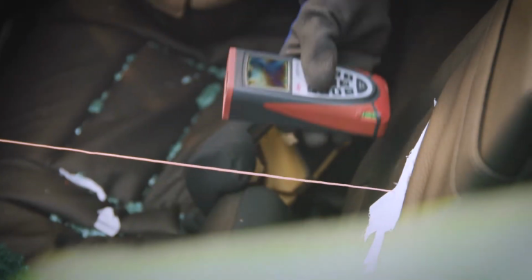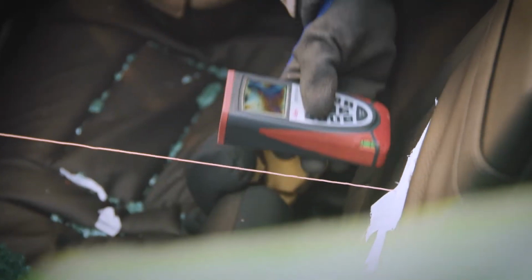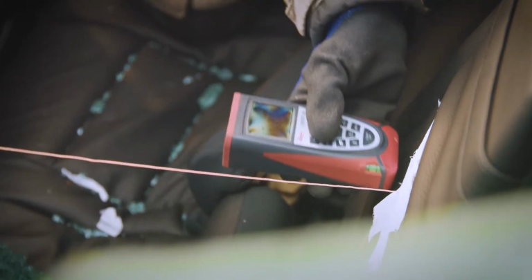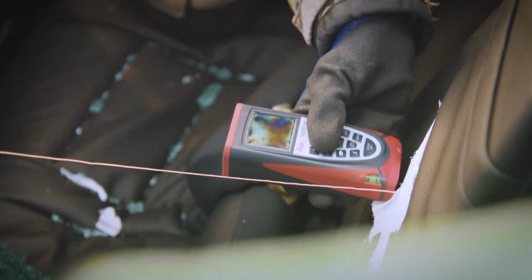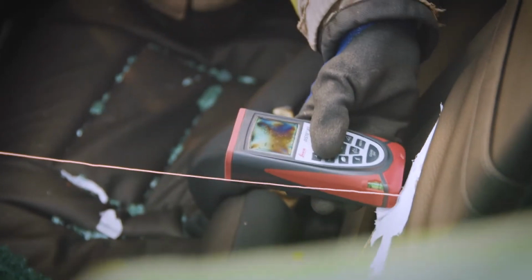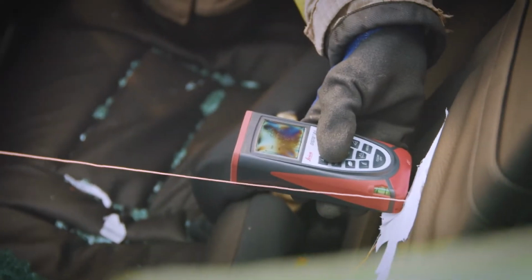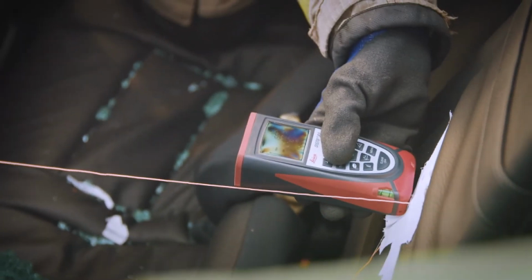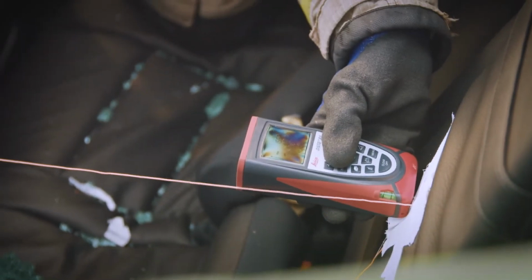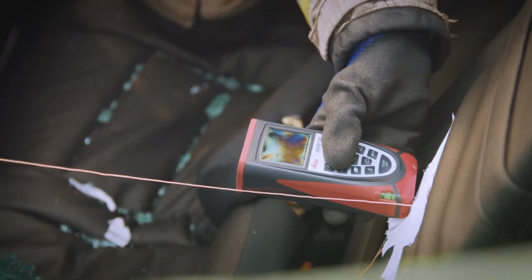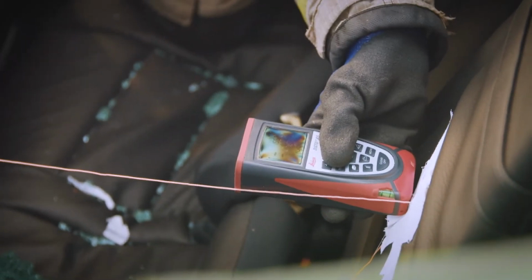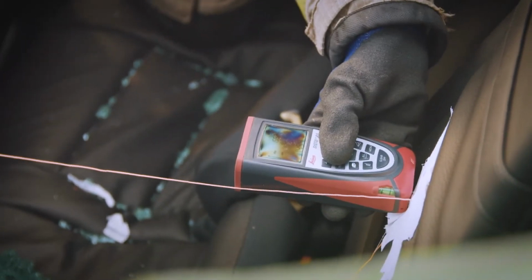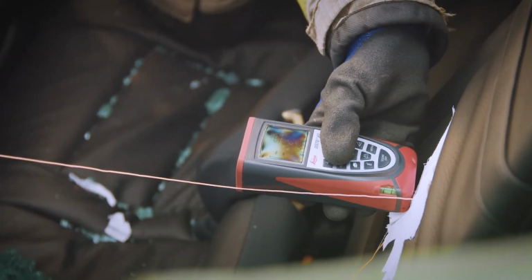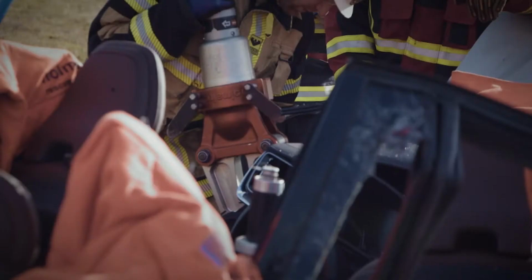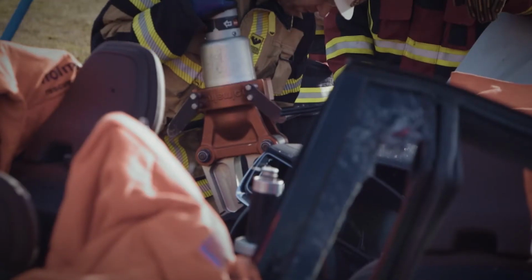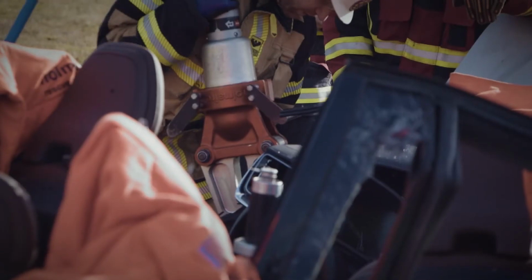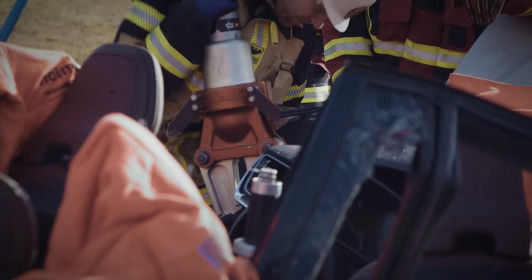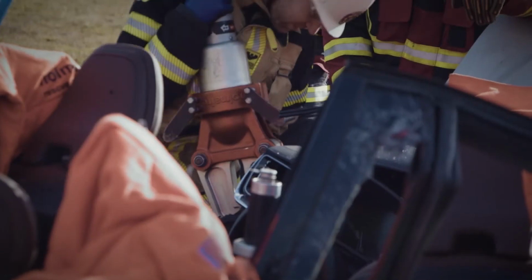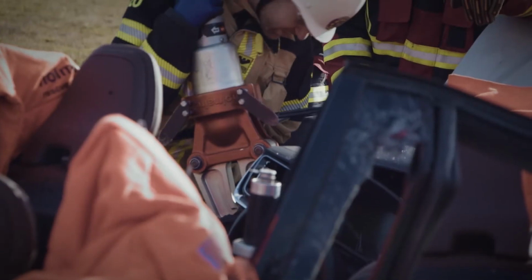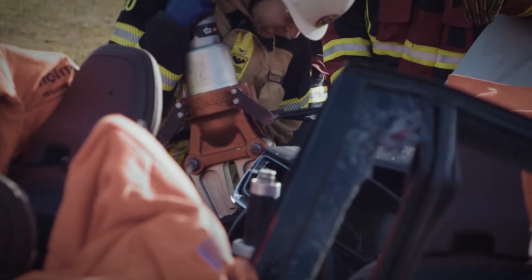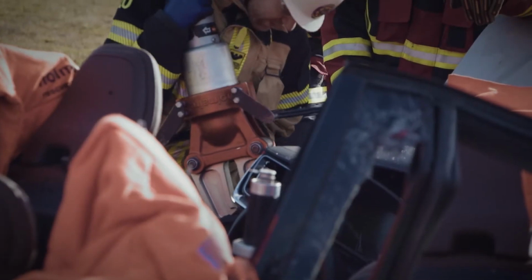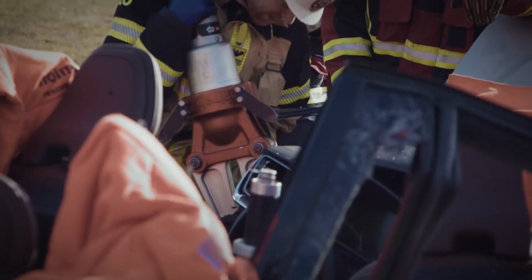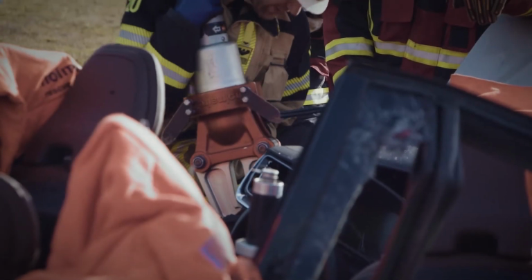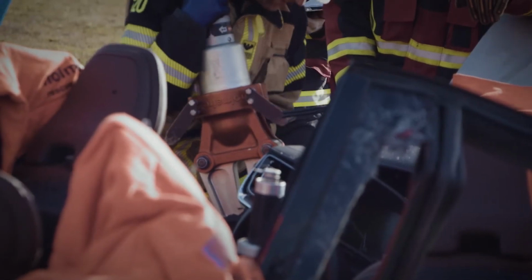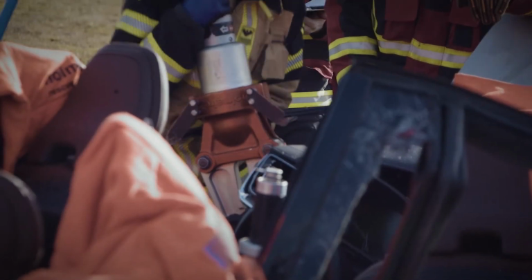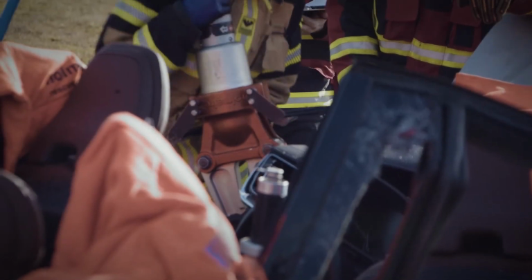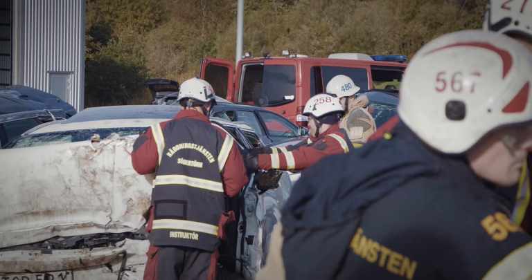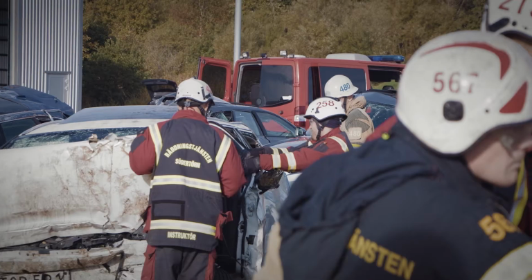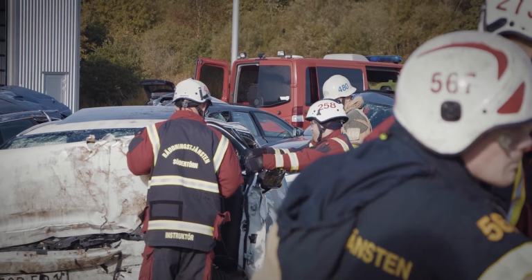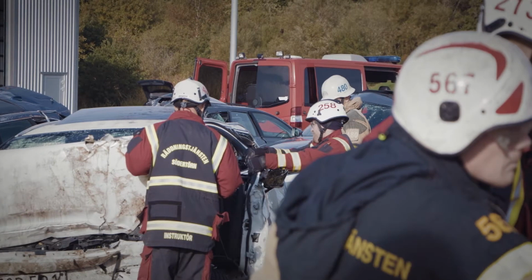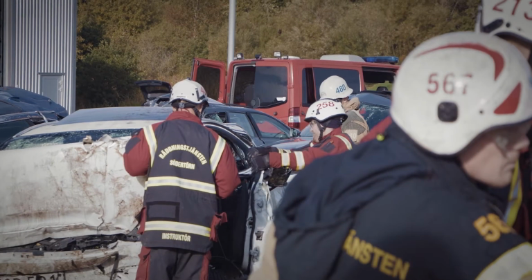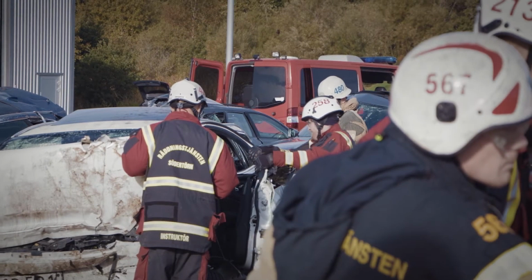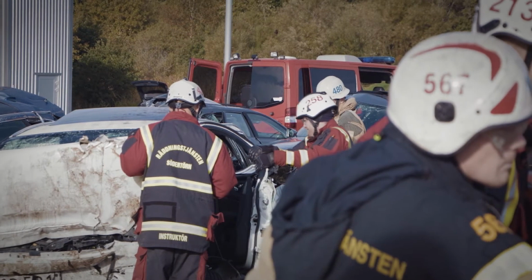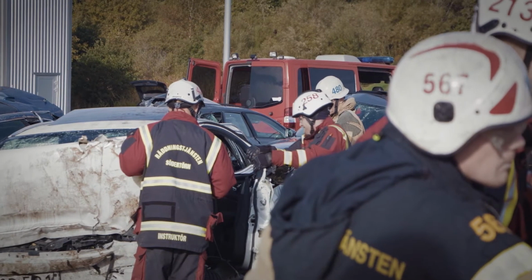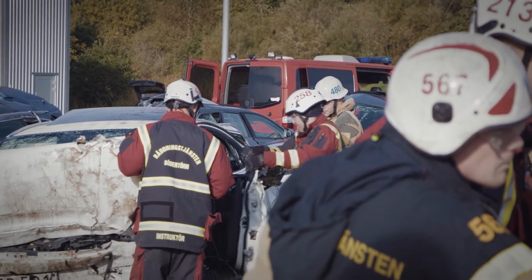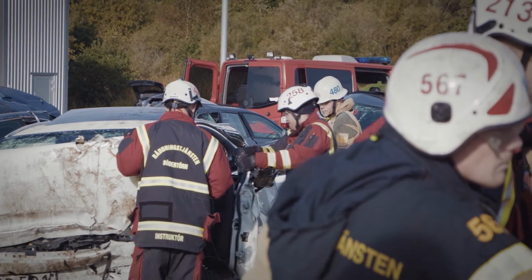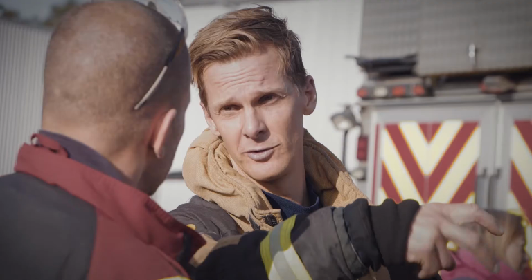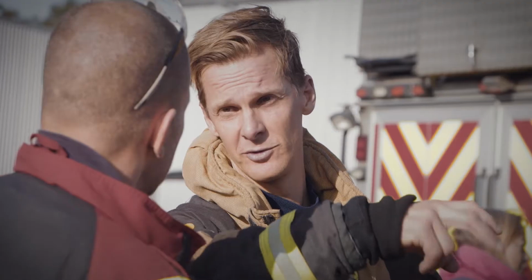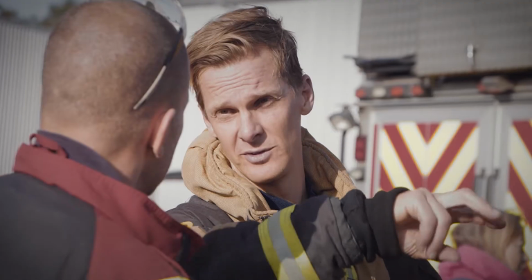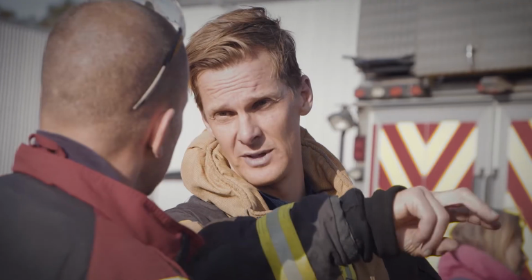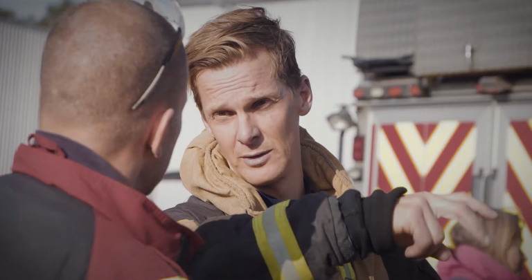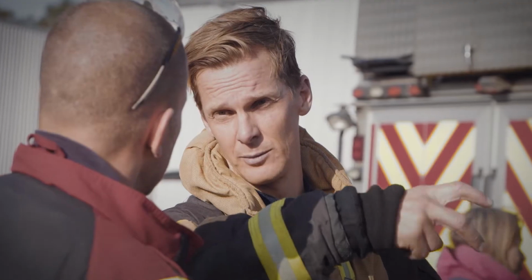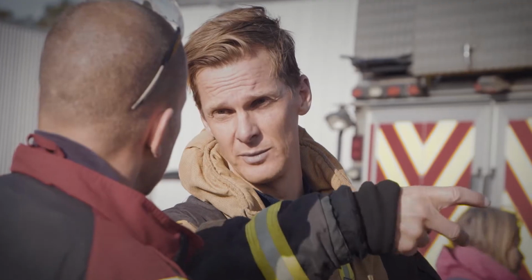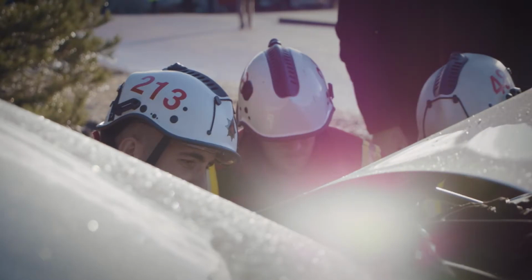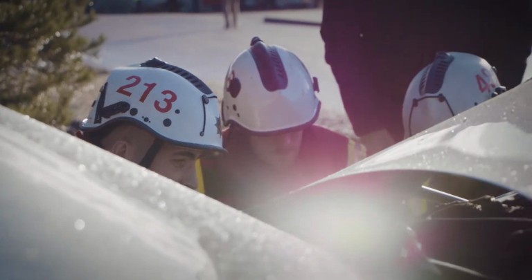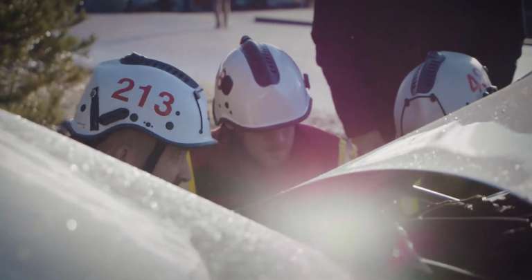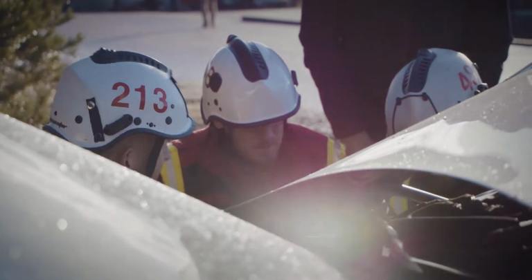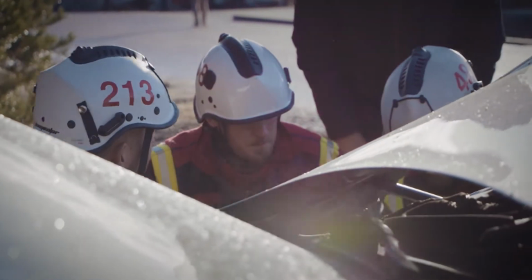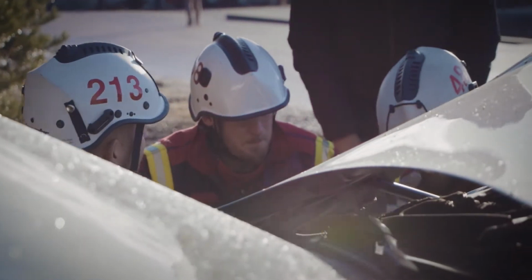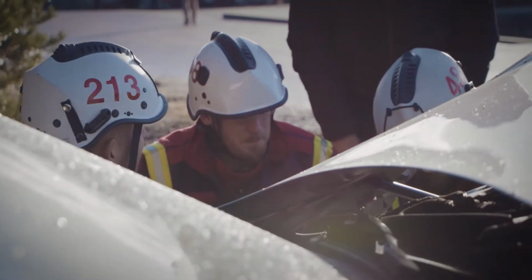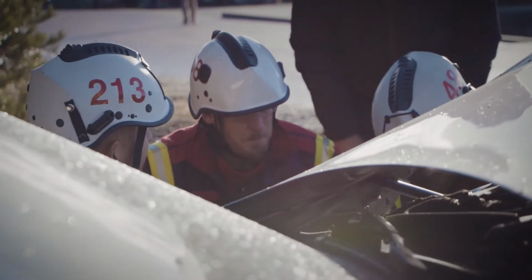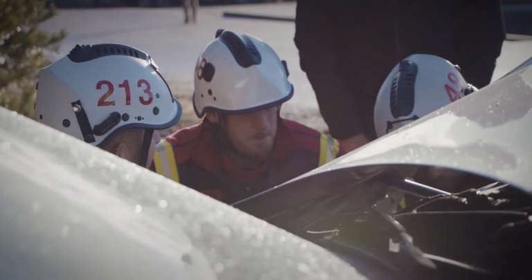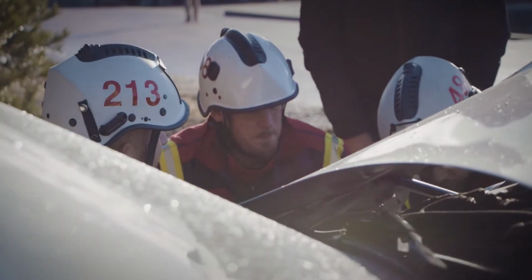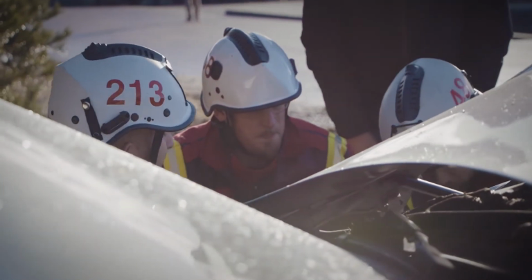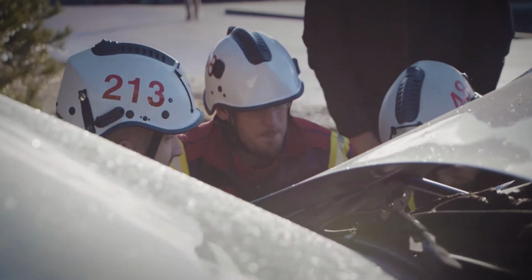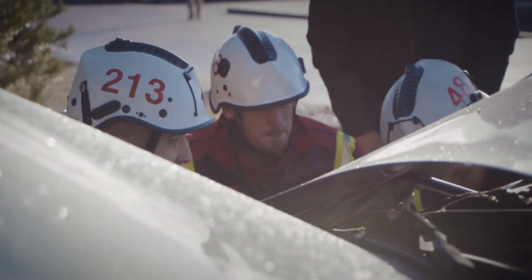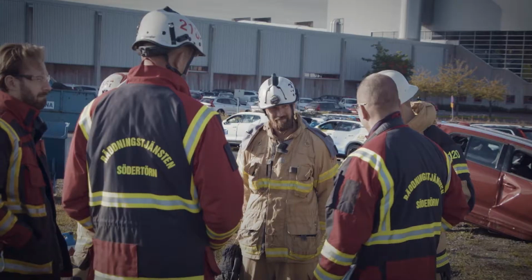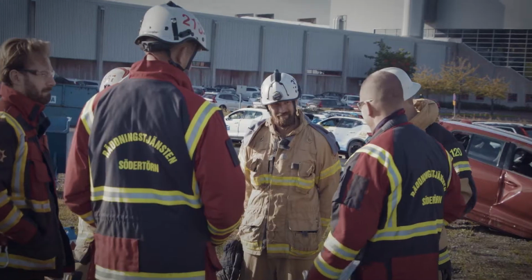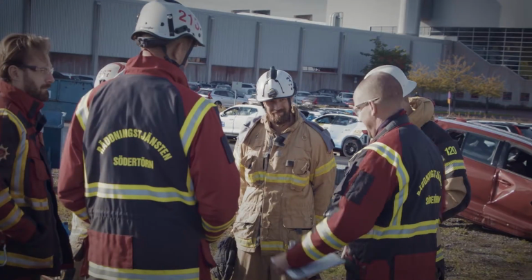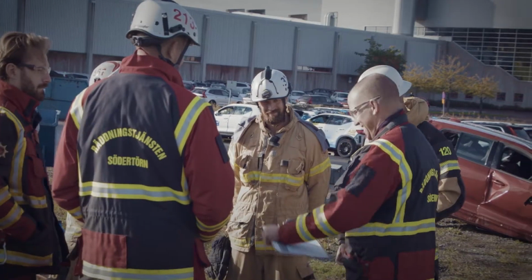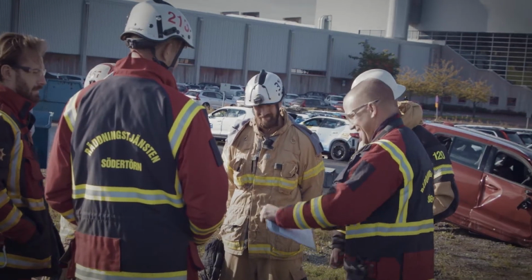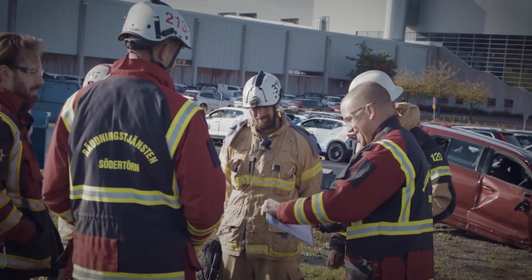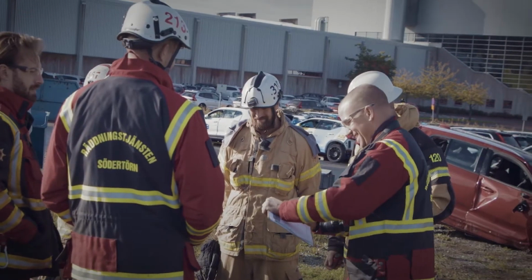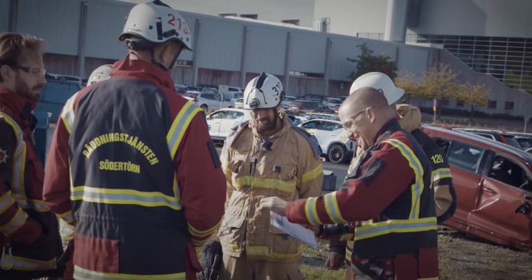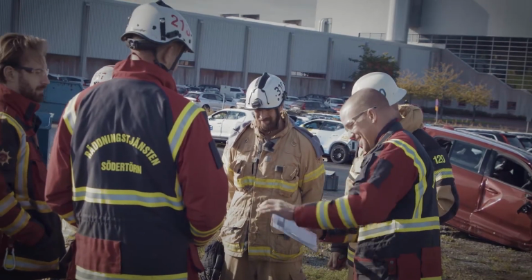We try to measure everything: what pressure we use, how much force we have to use, how much time different methods take — all of those things.